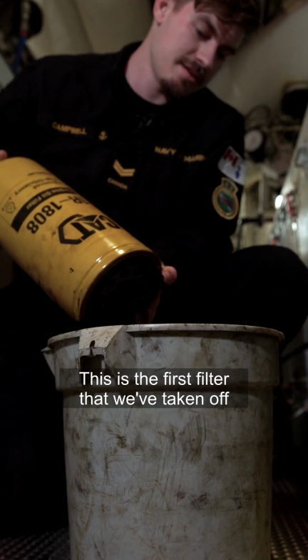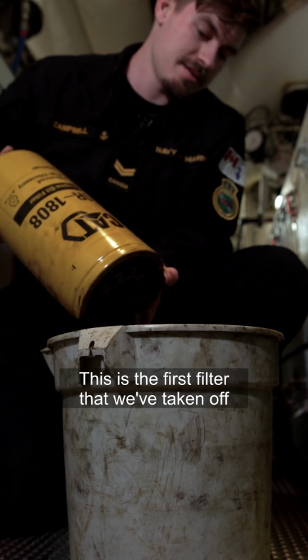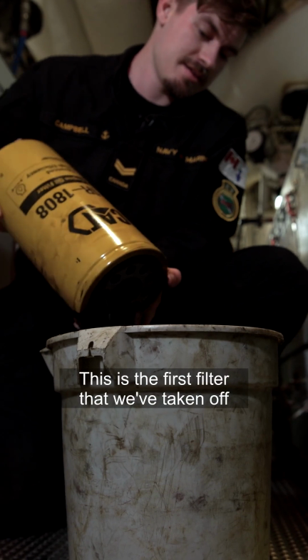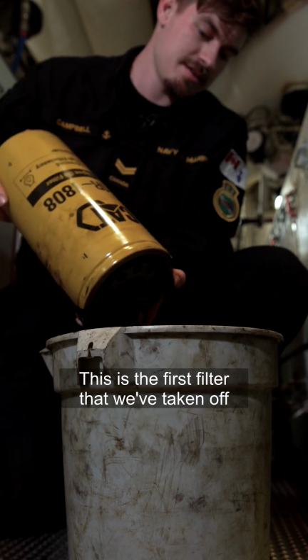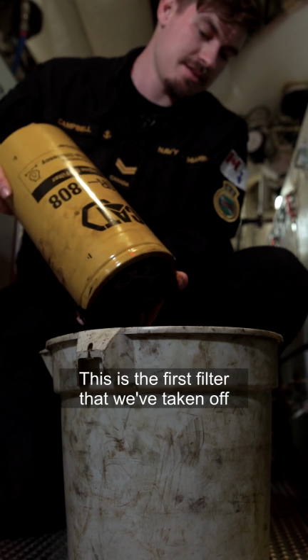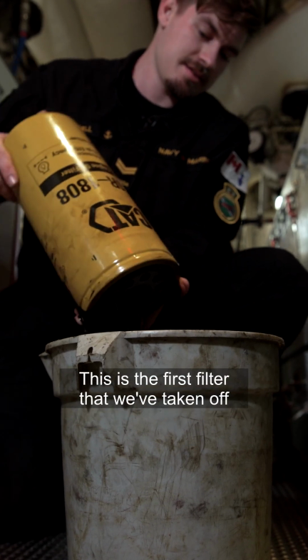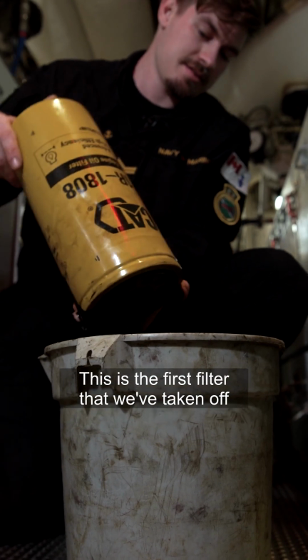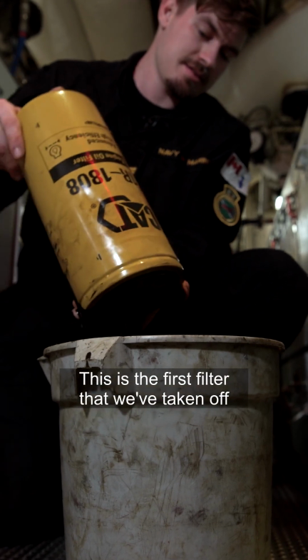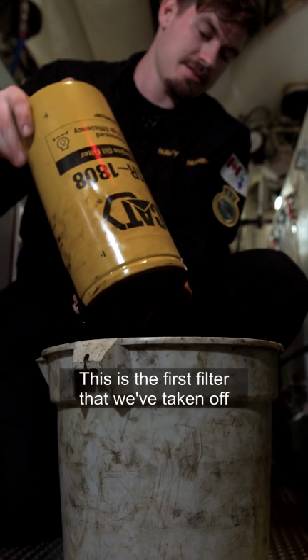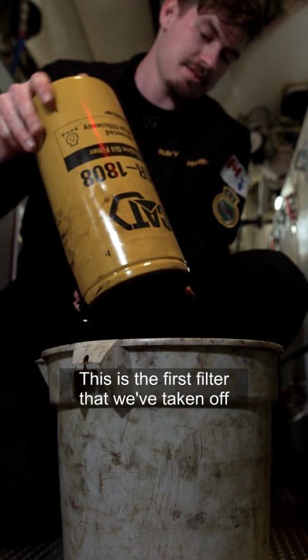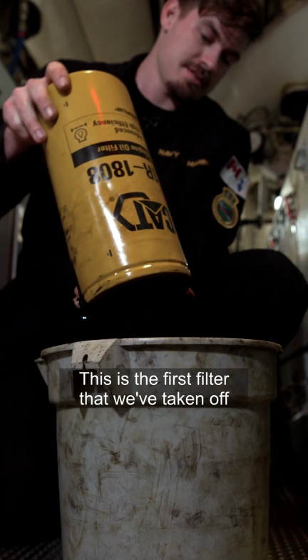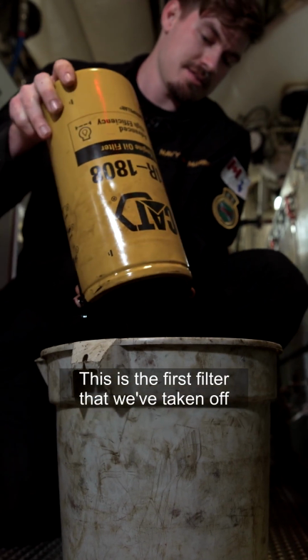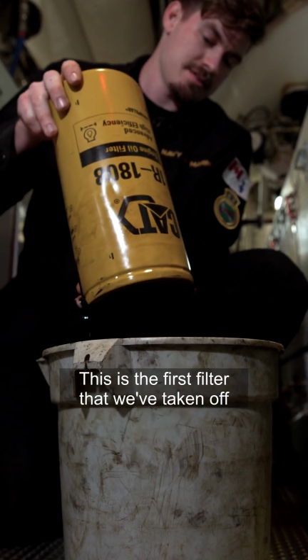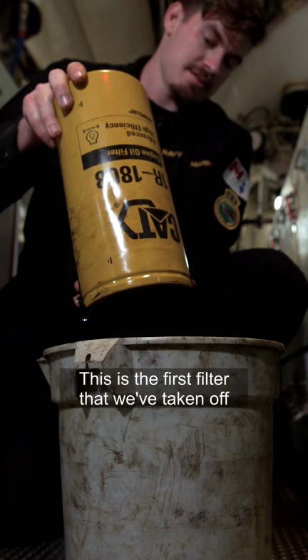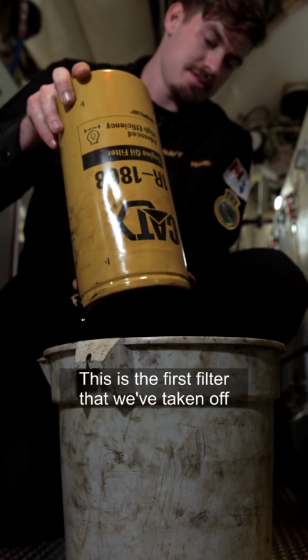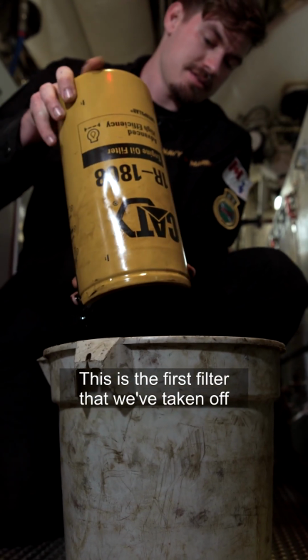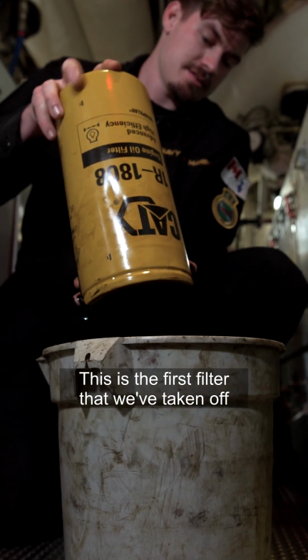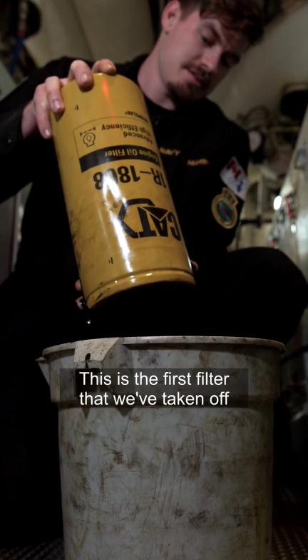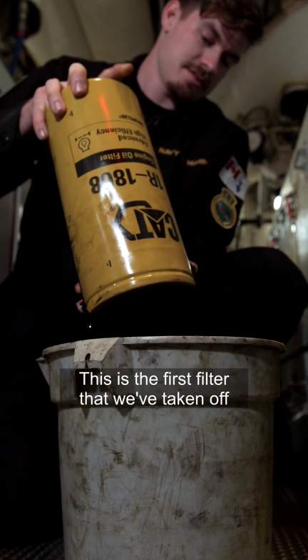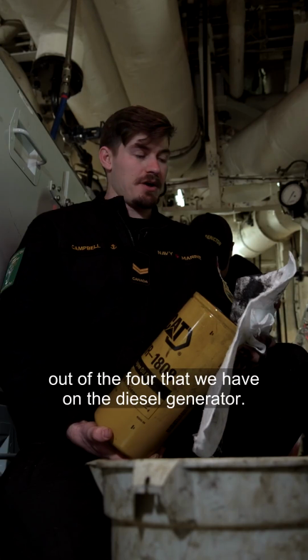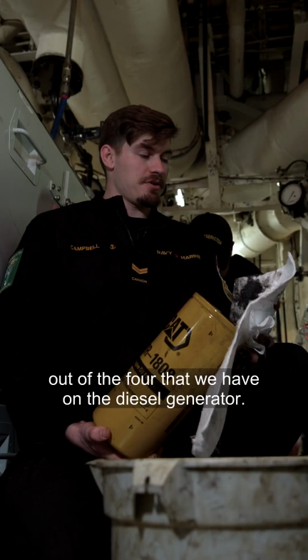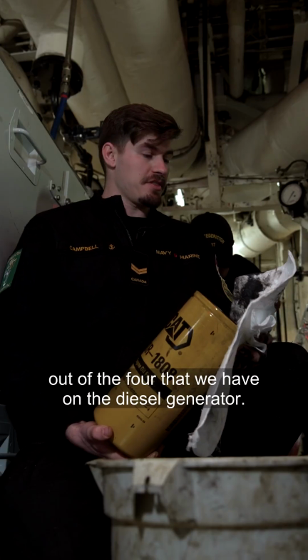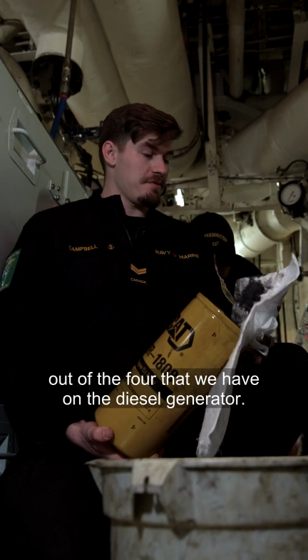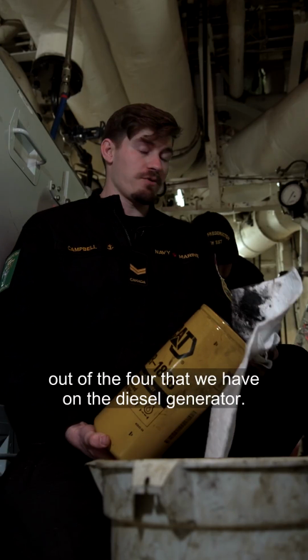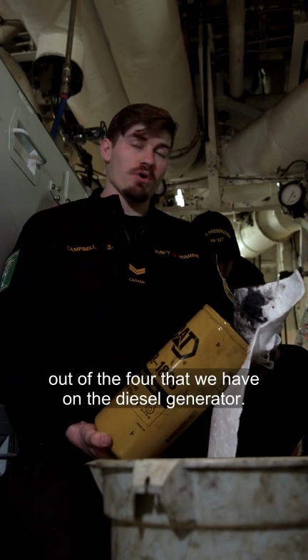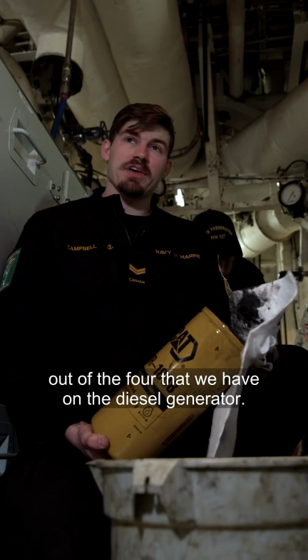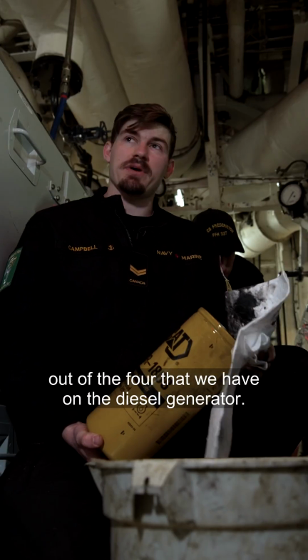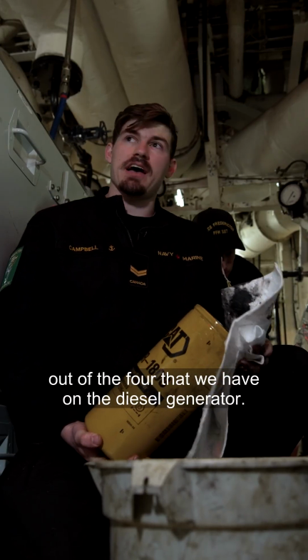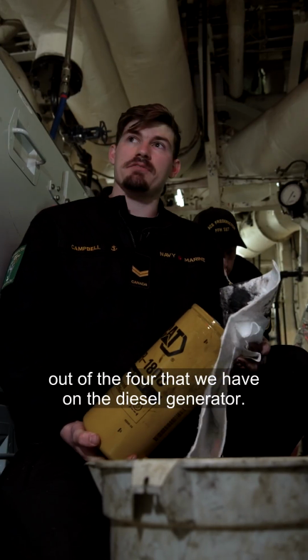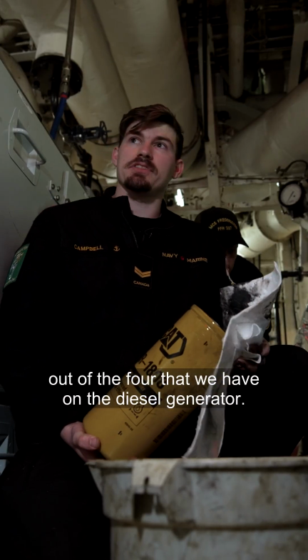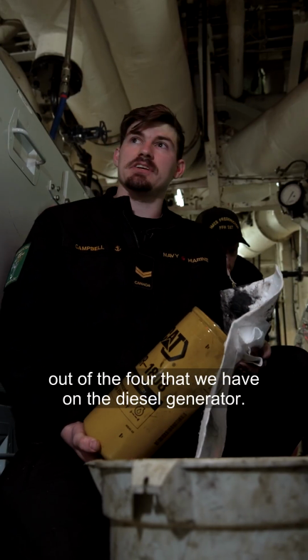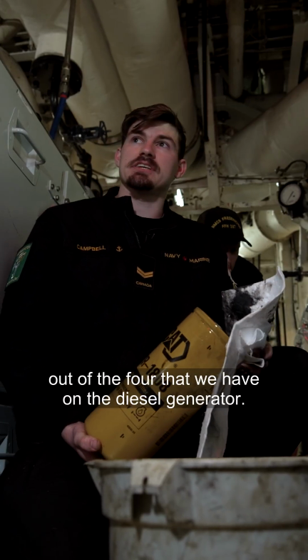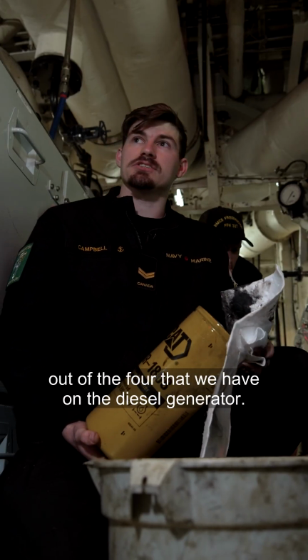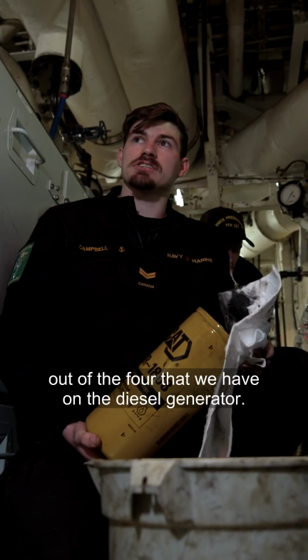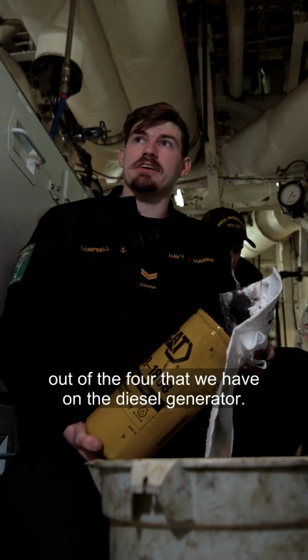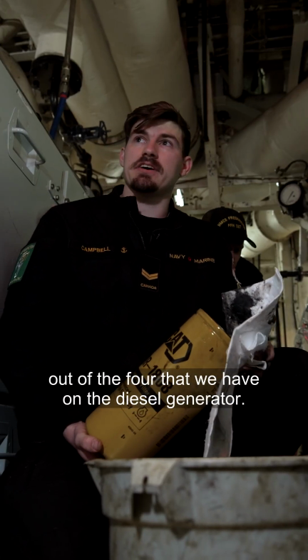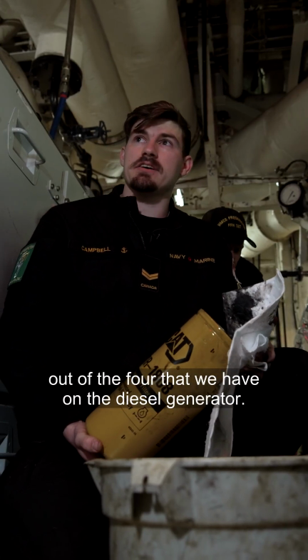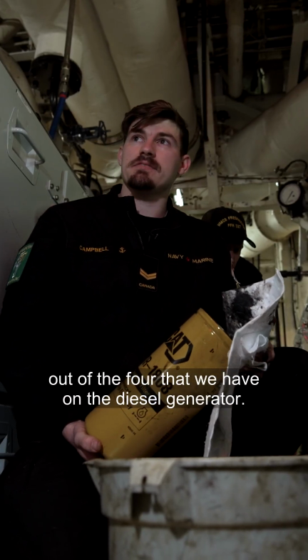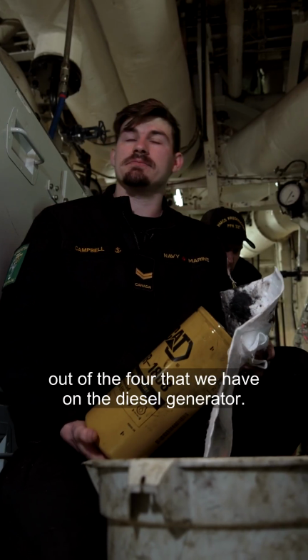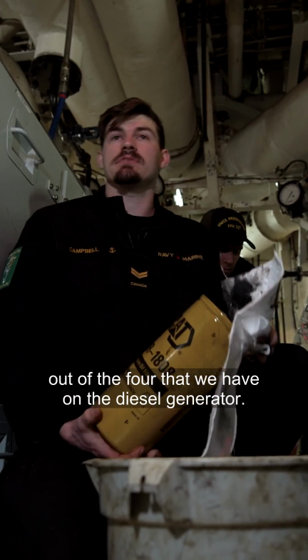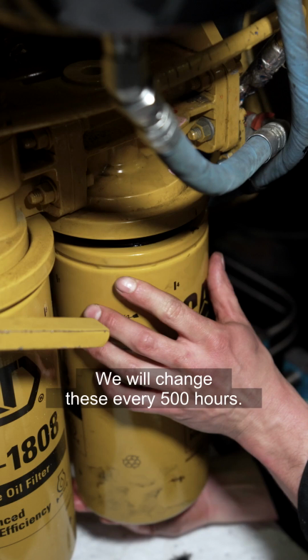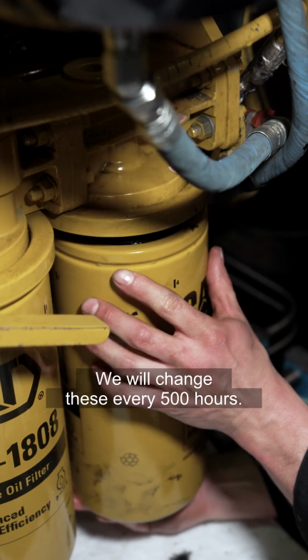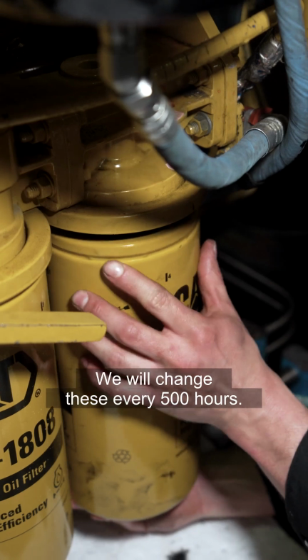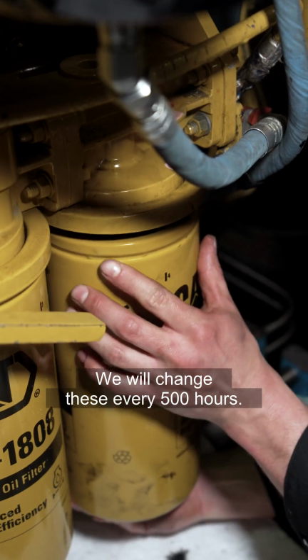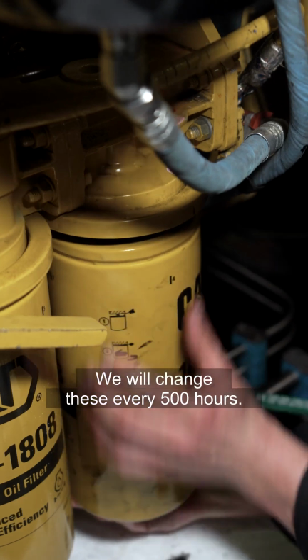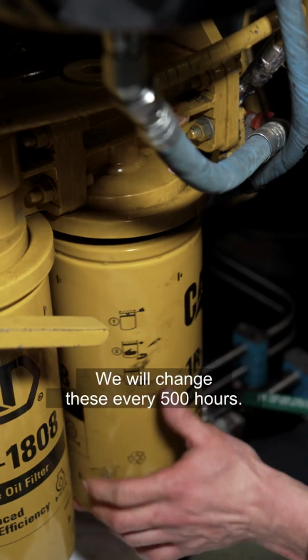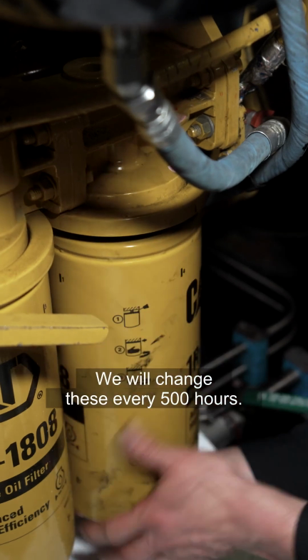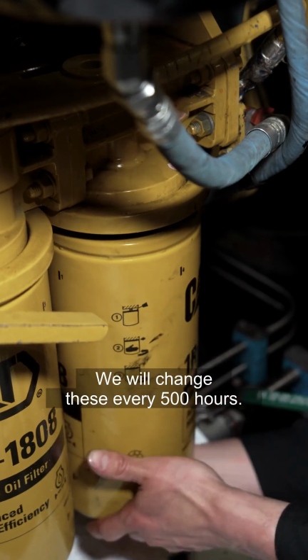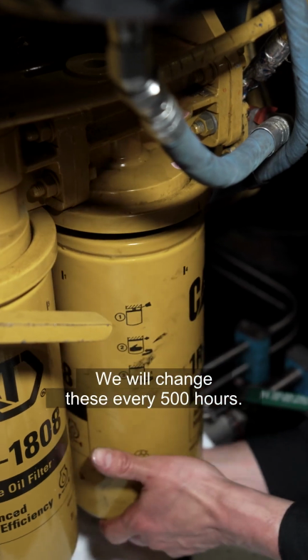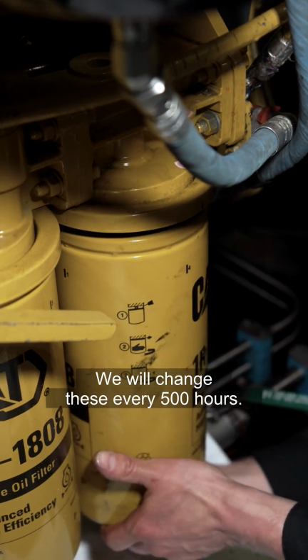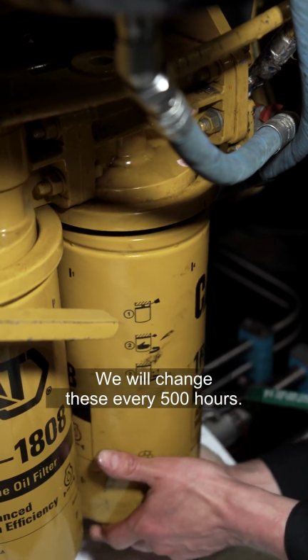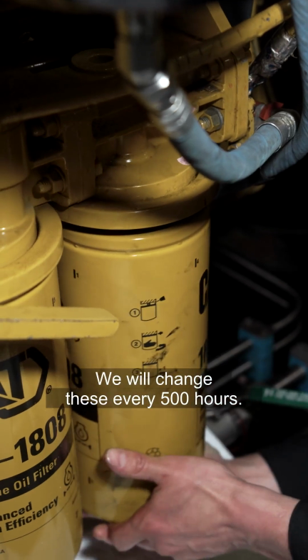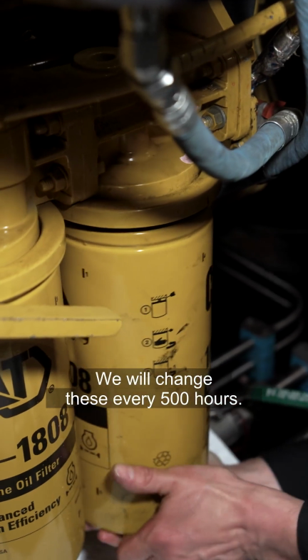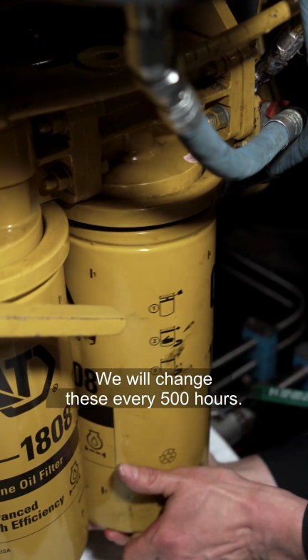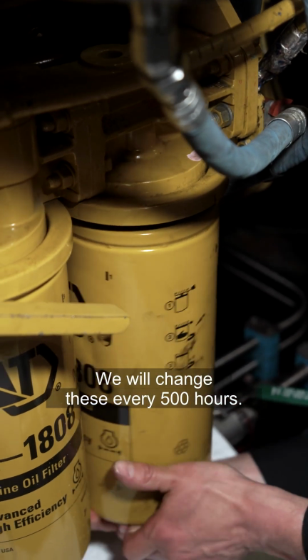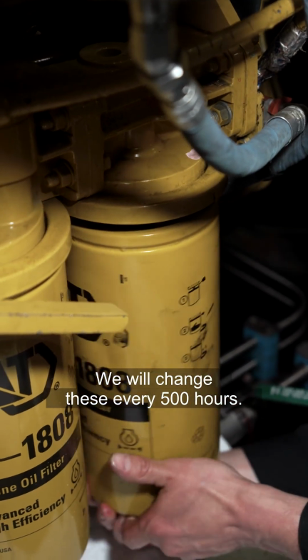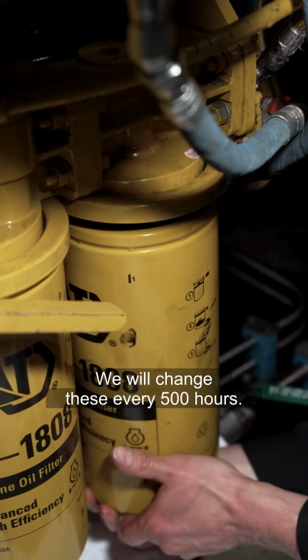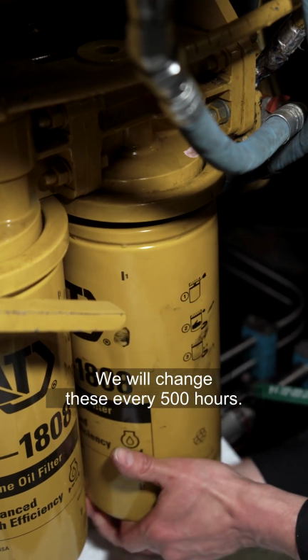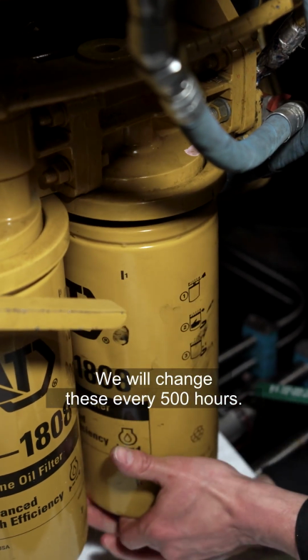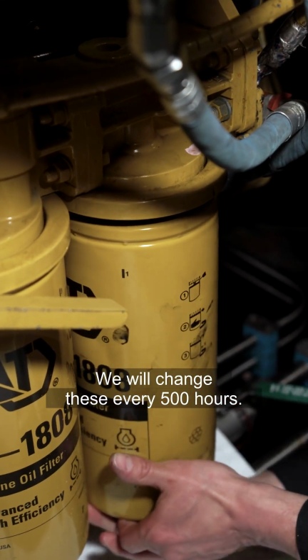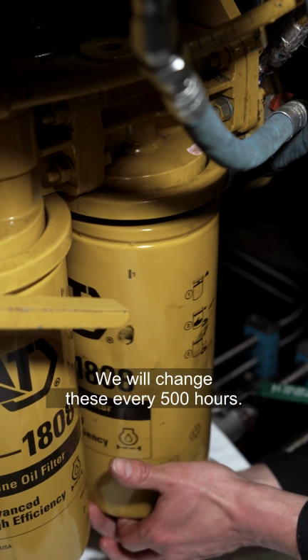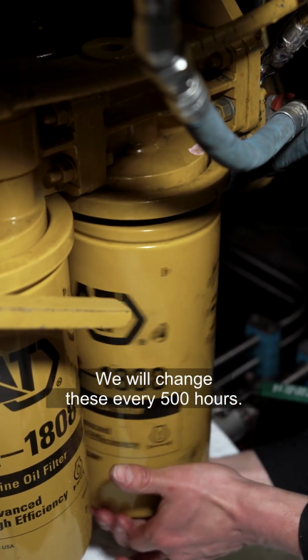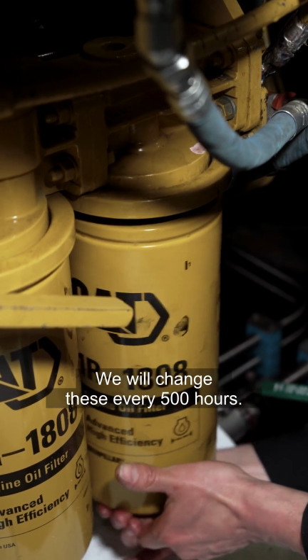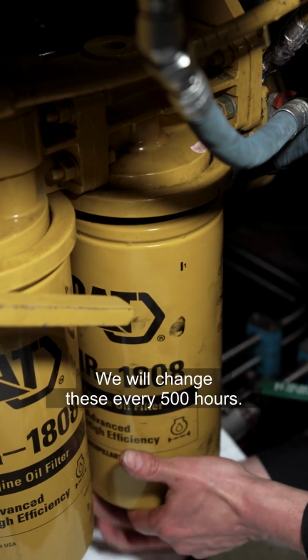This is the first filter that we have taken off out of the four that we have on the diesel generator. We will change these every 500 hours.